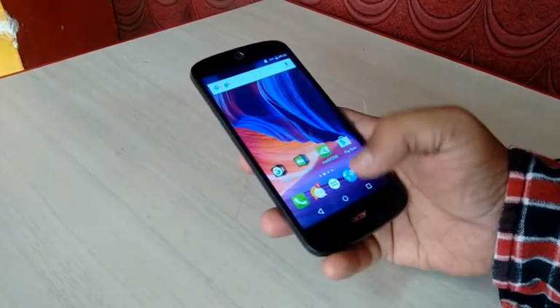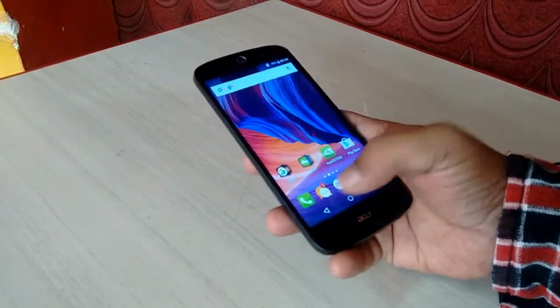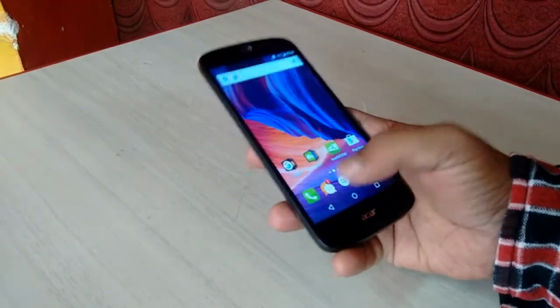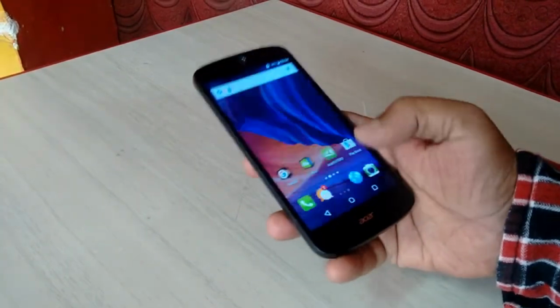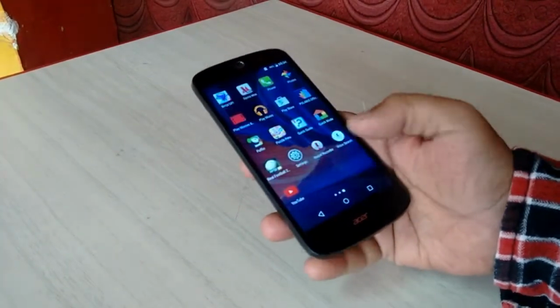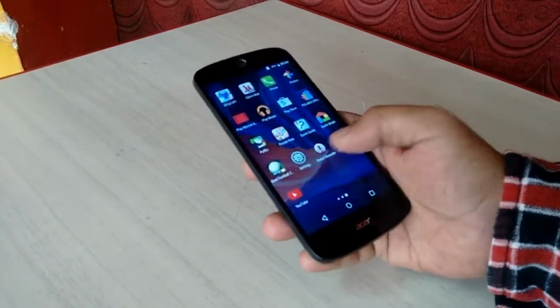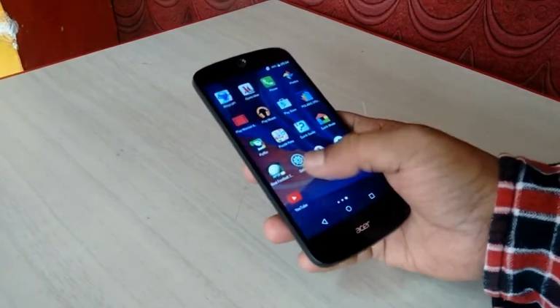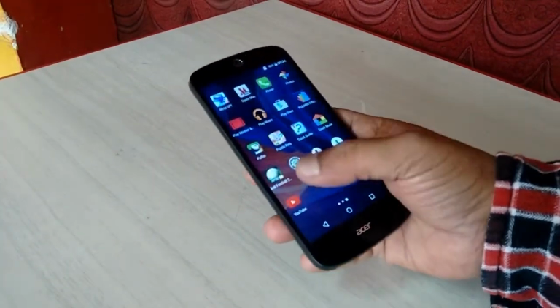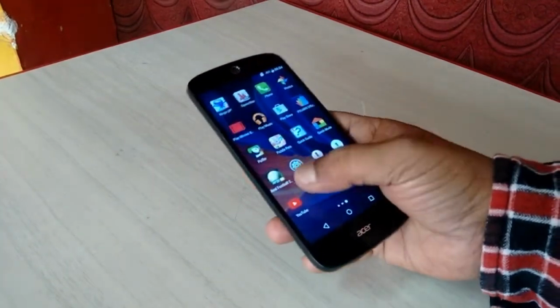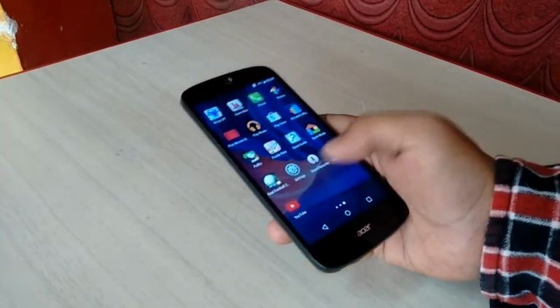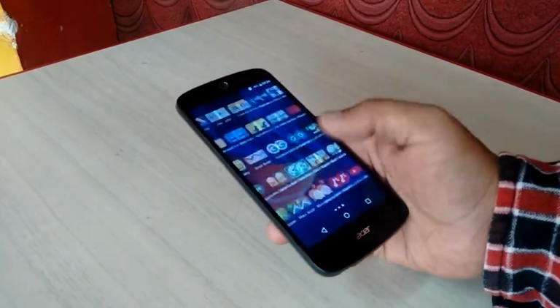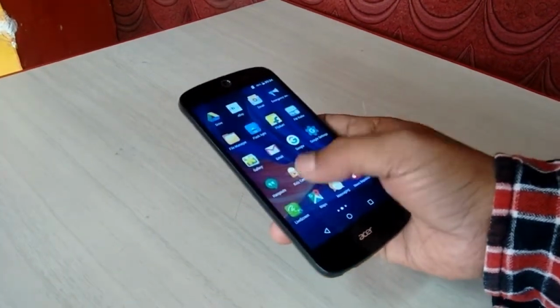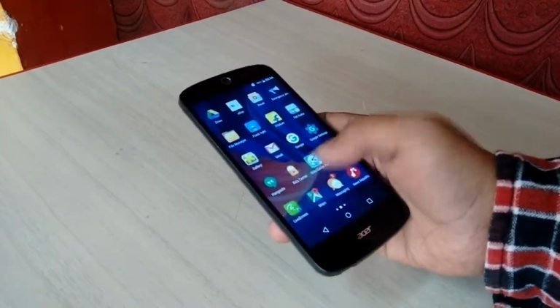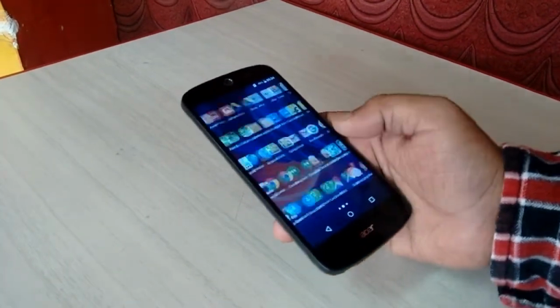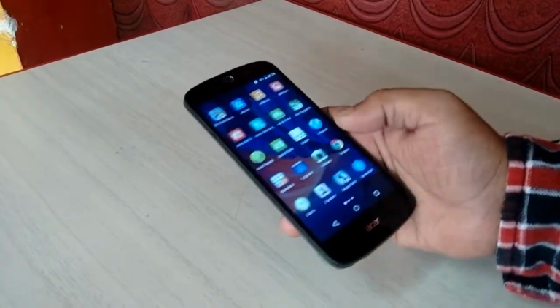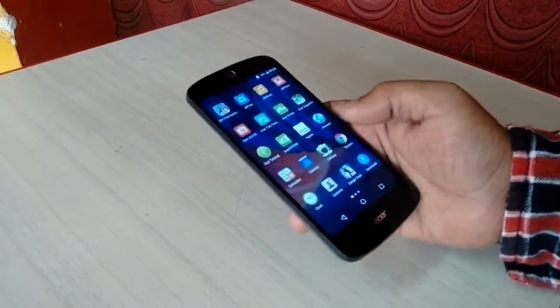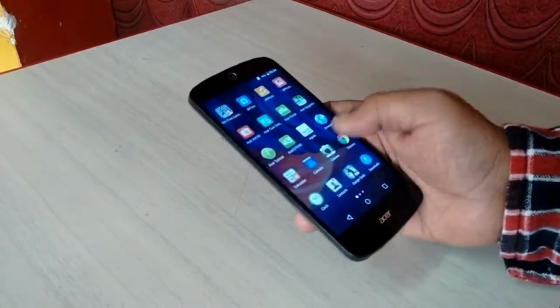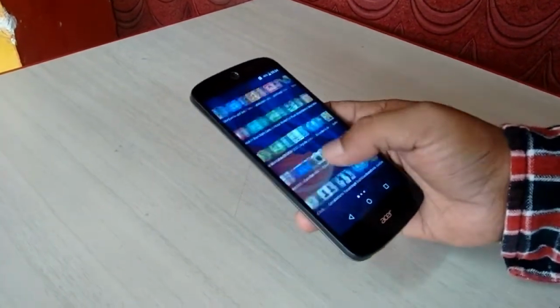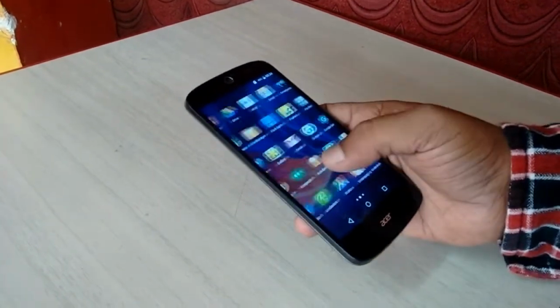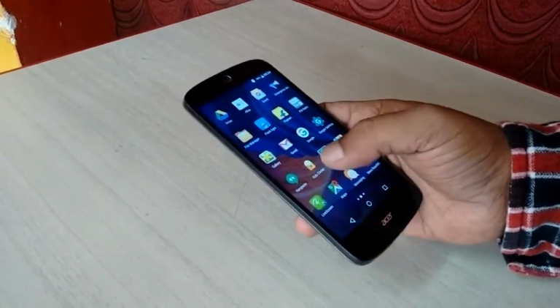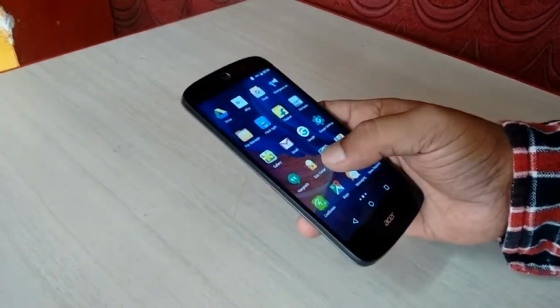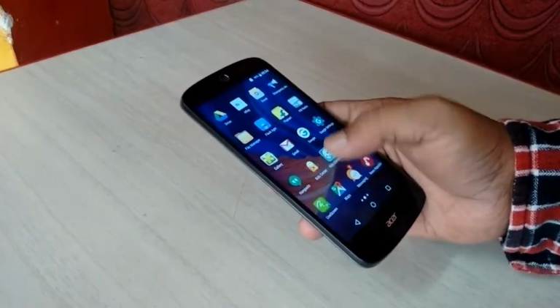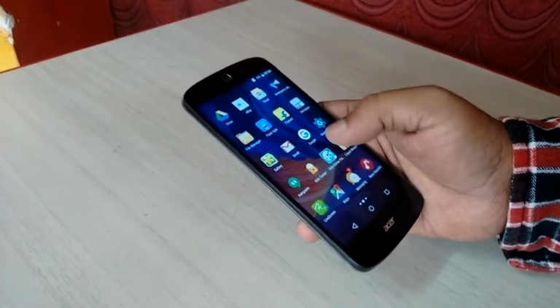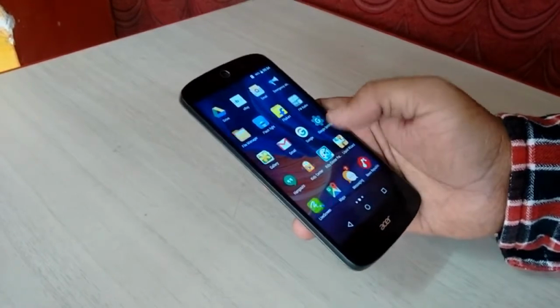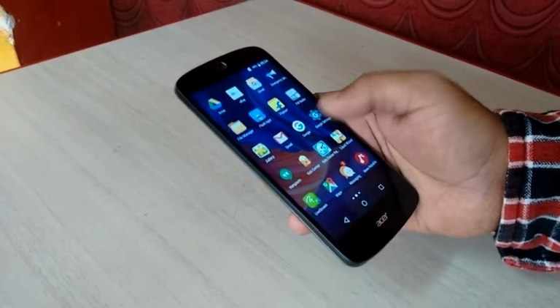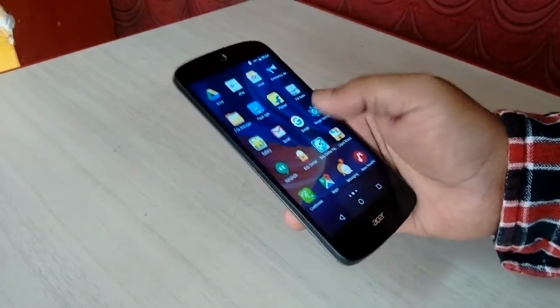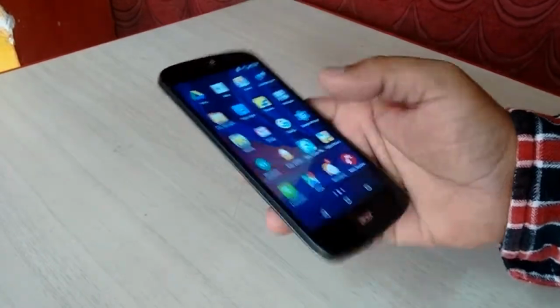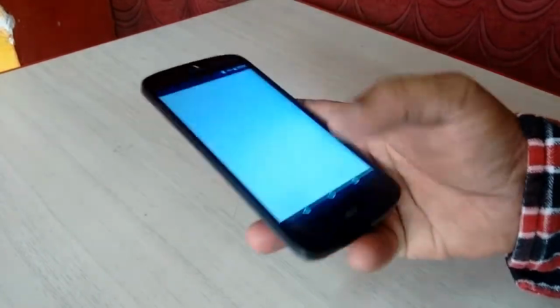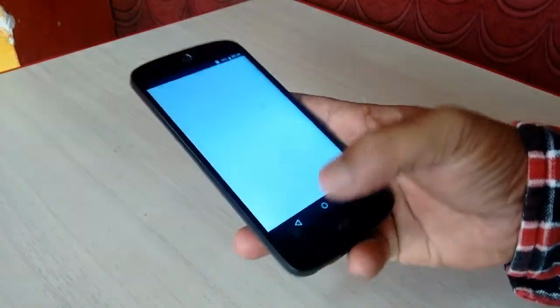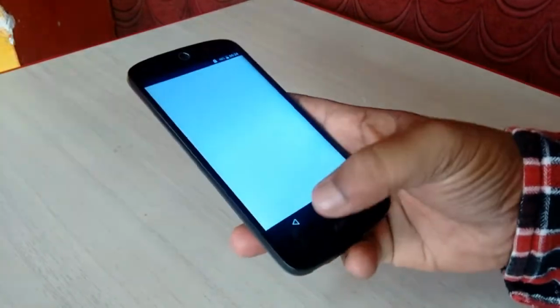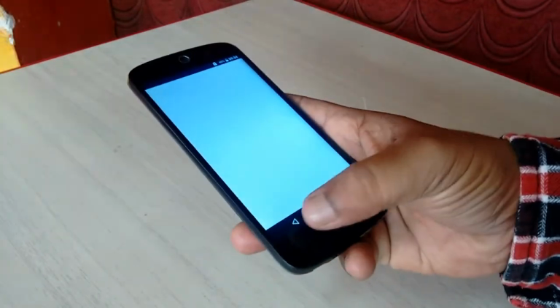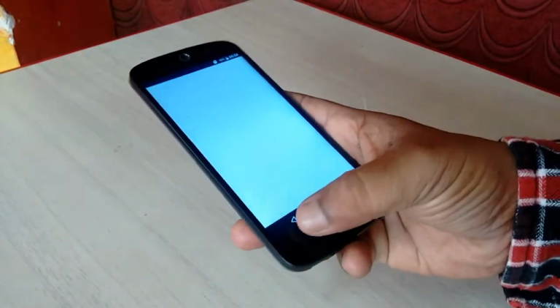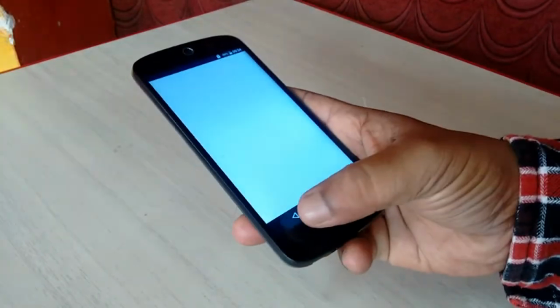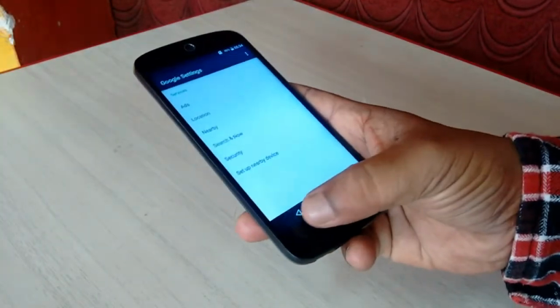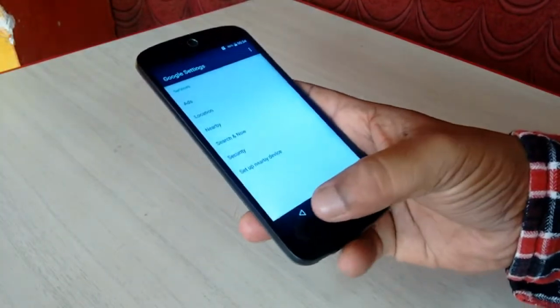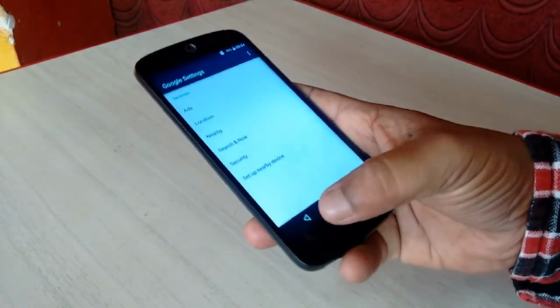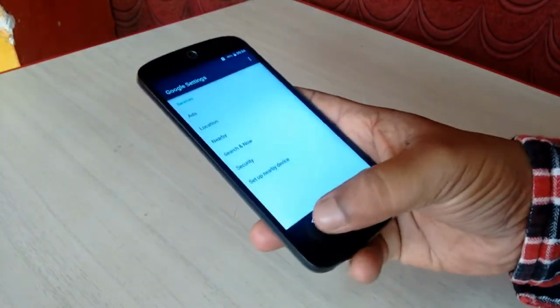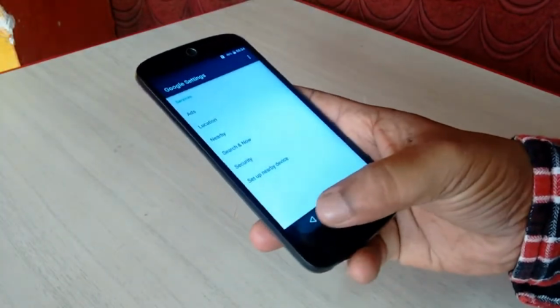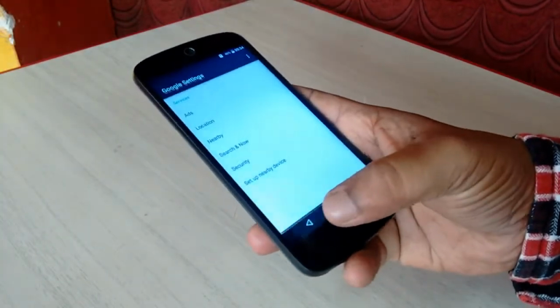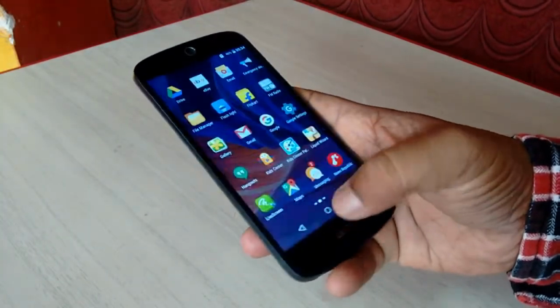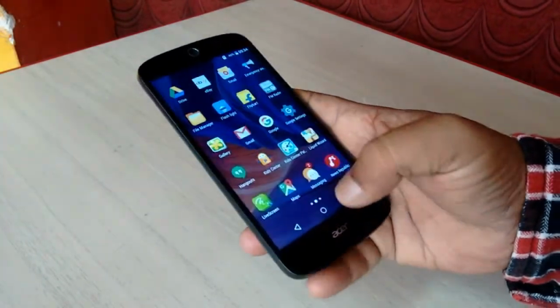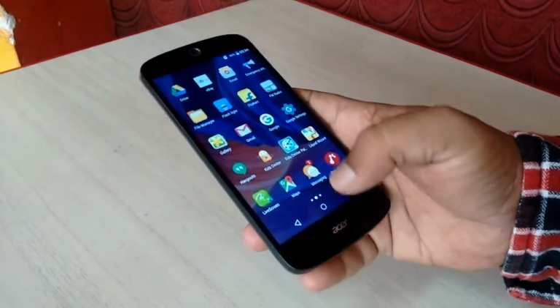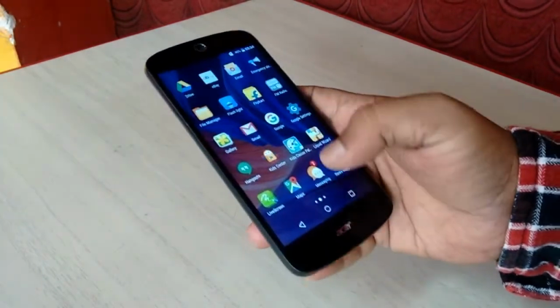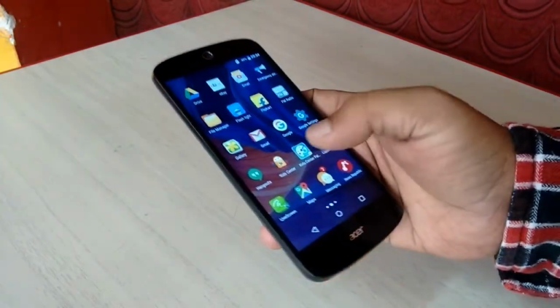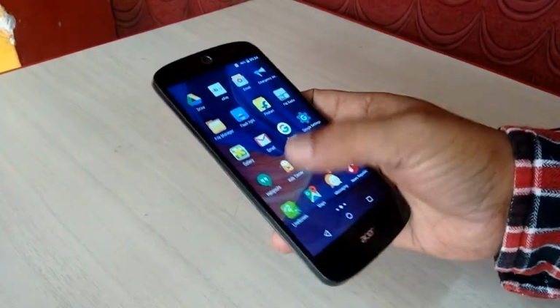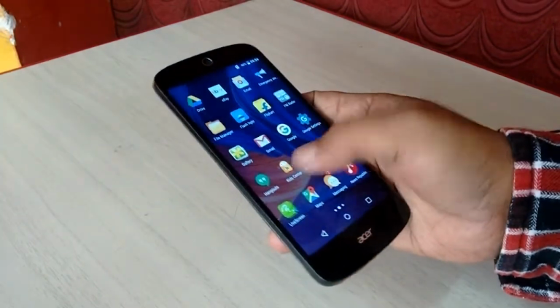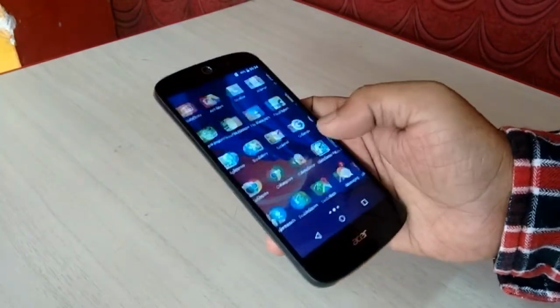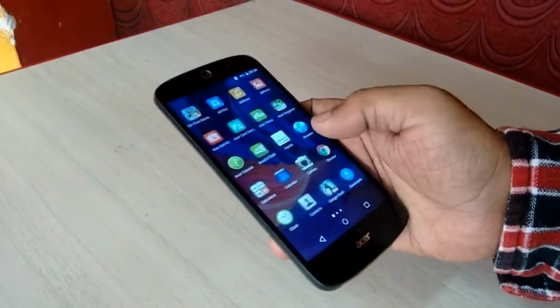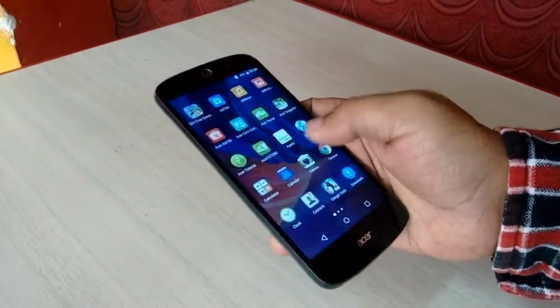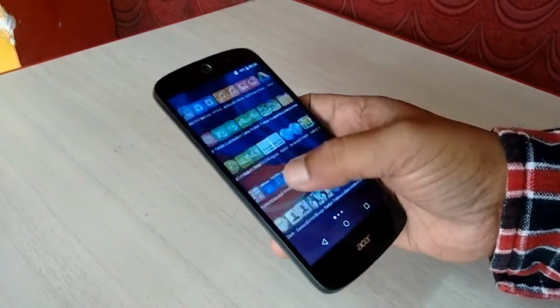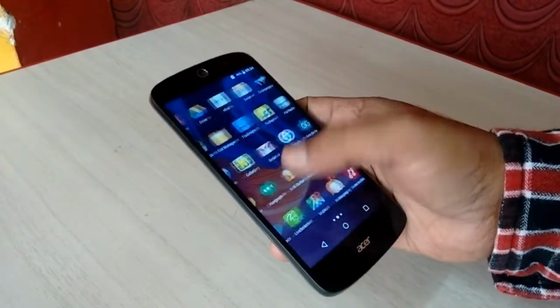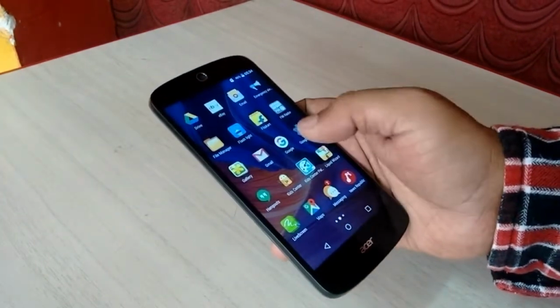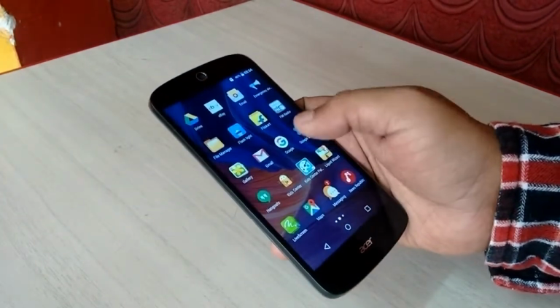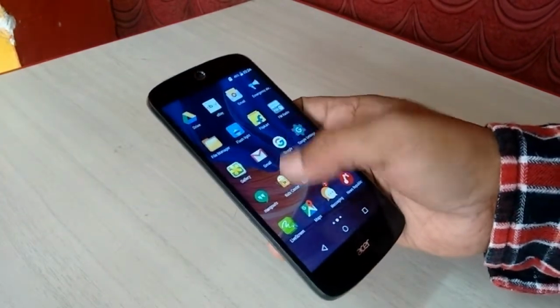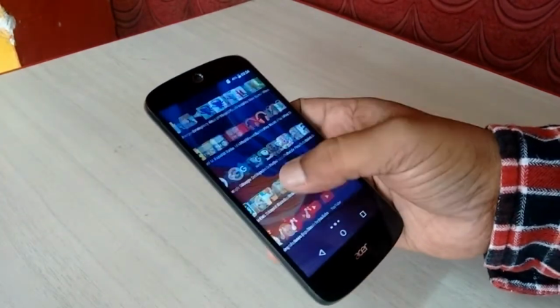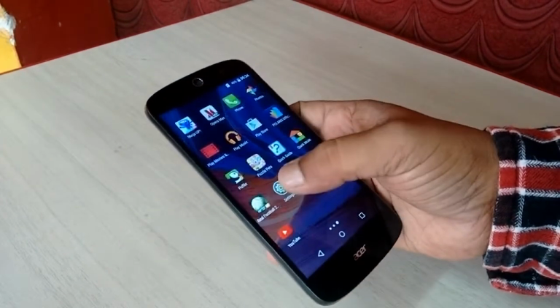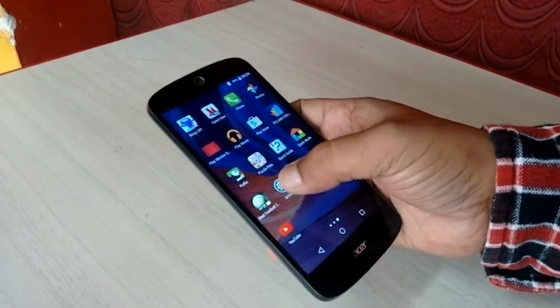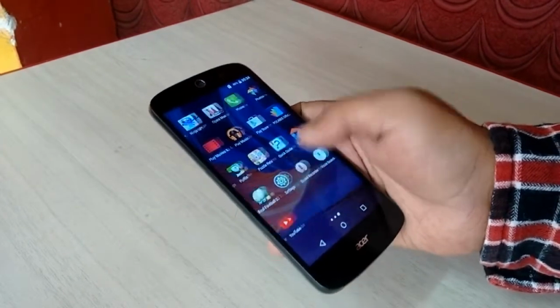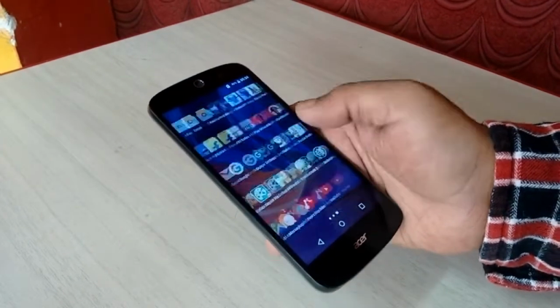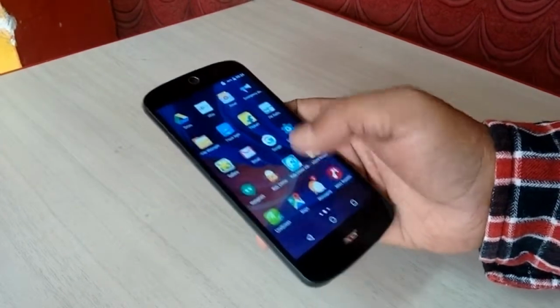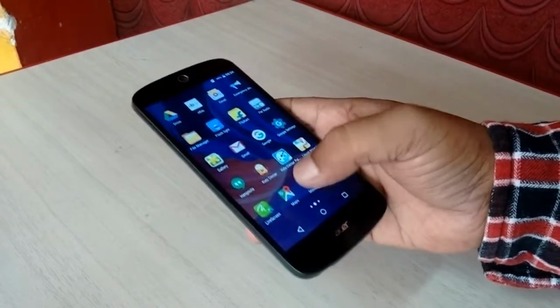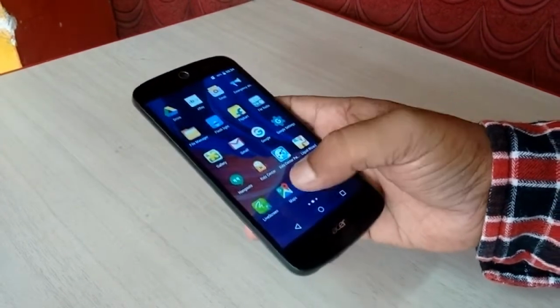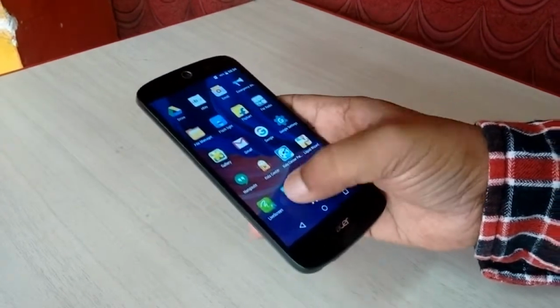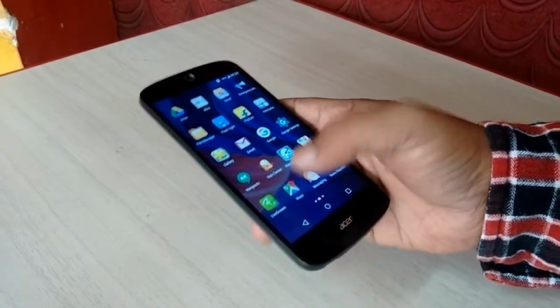The touch response is good — it's working very smoothly with no issues at all.